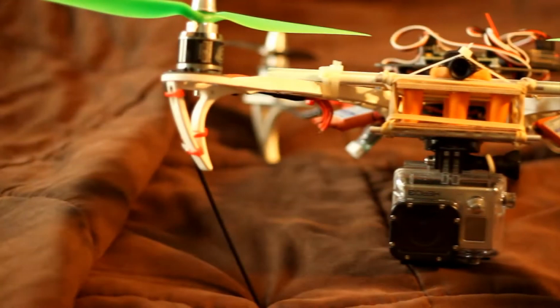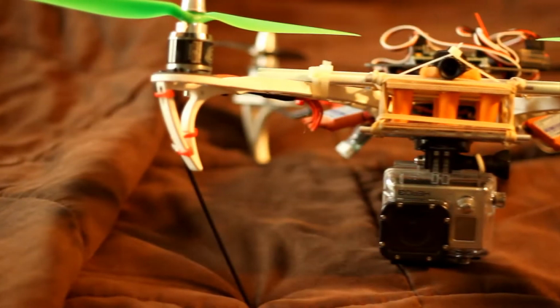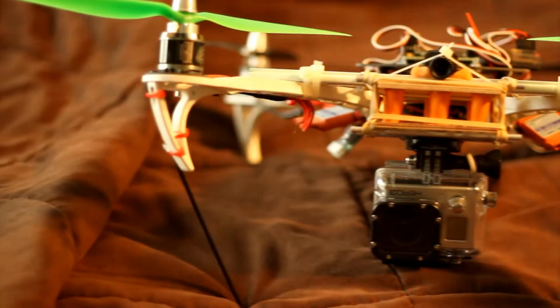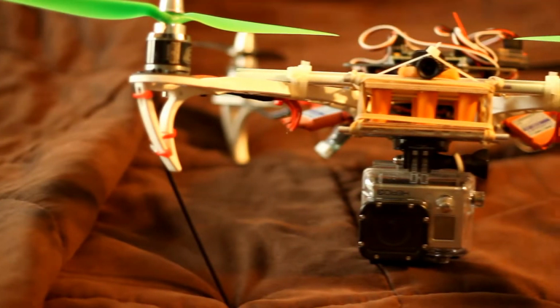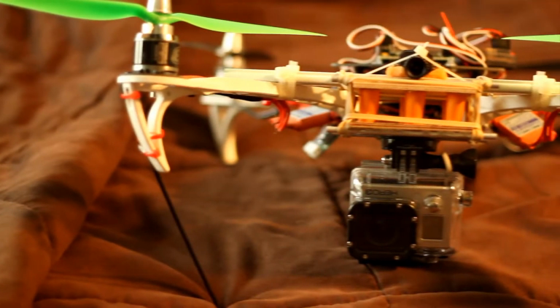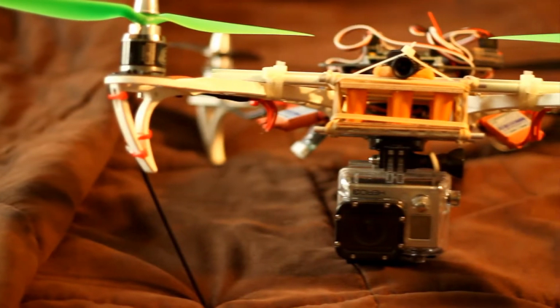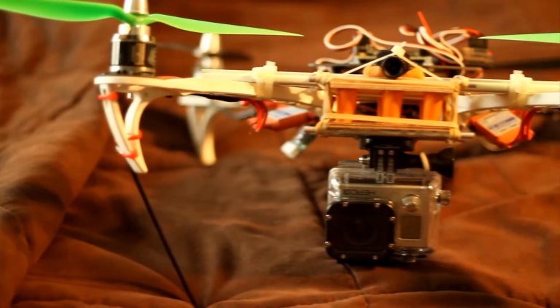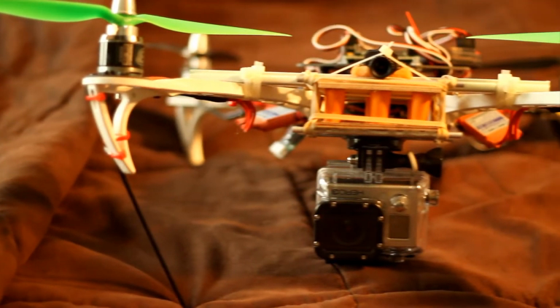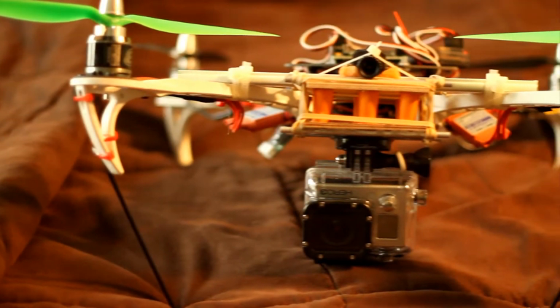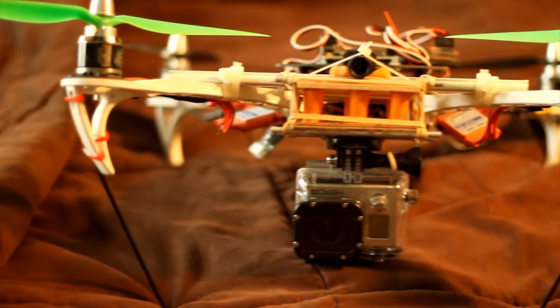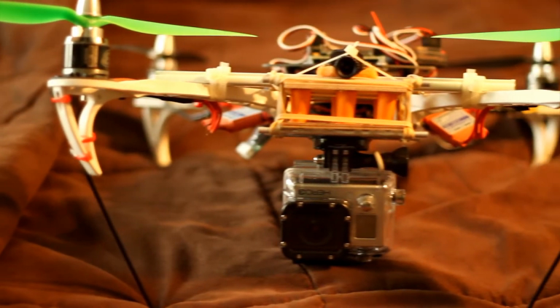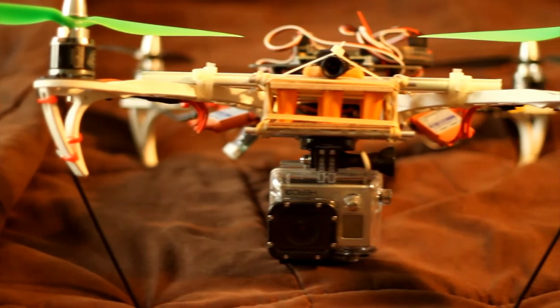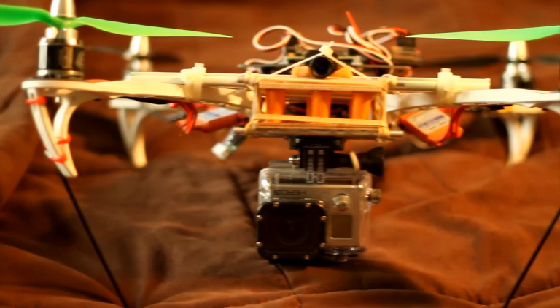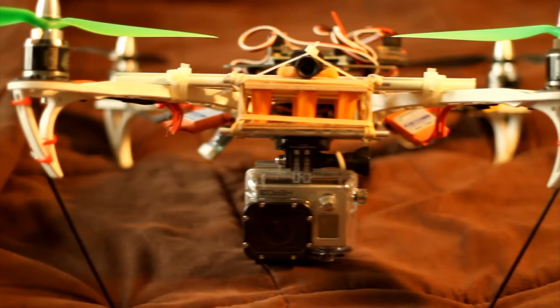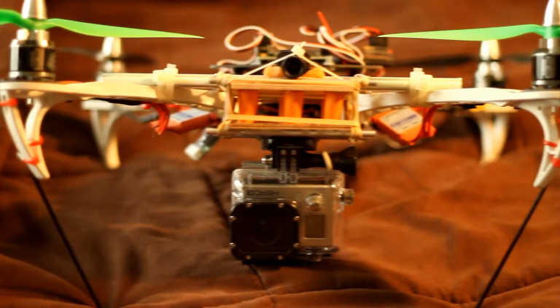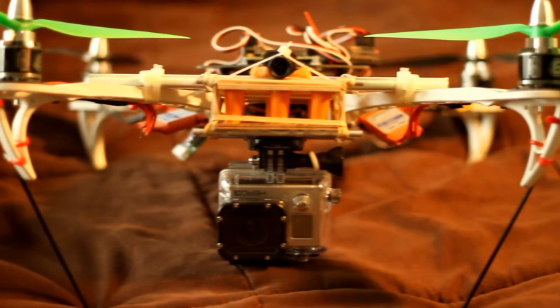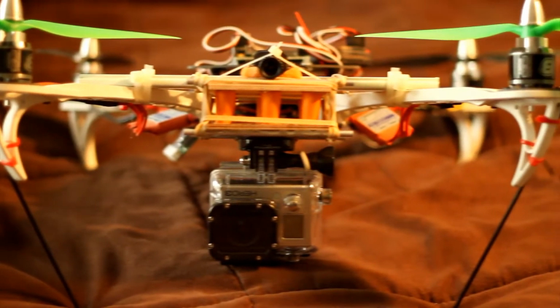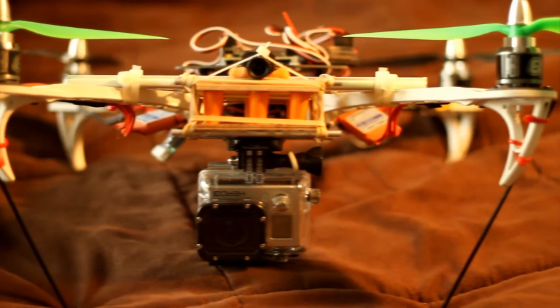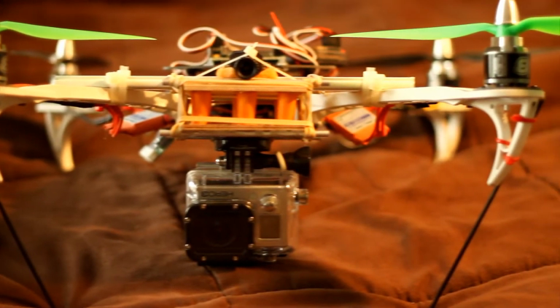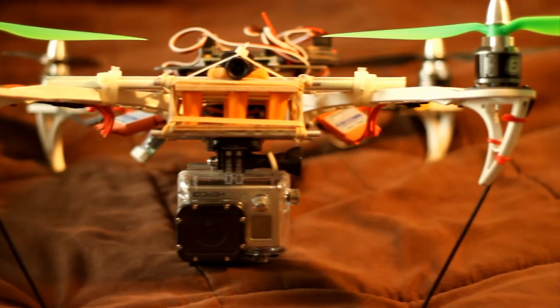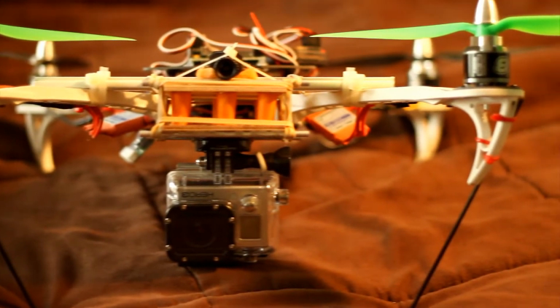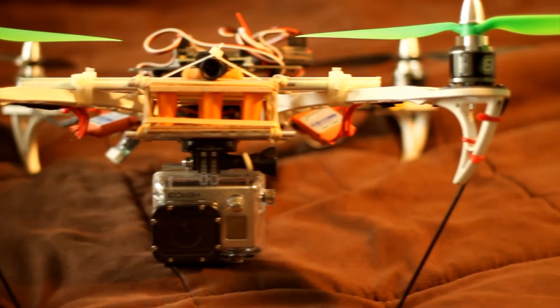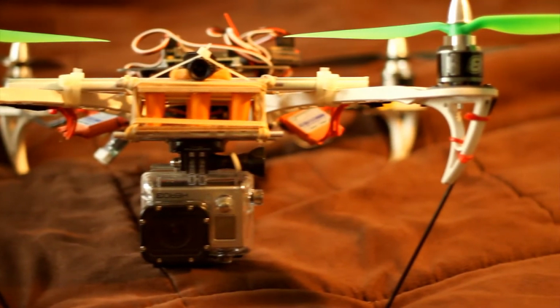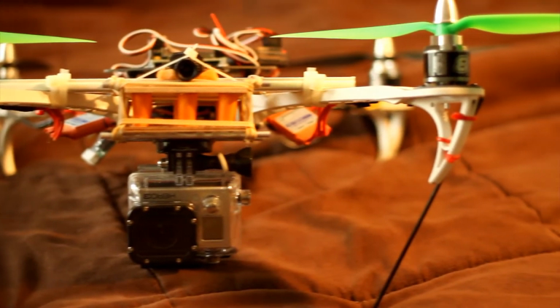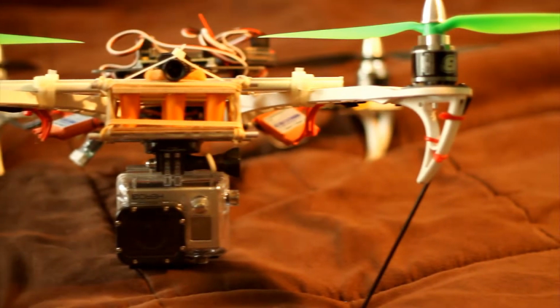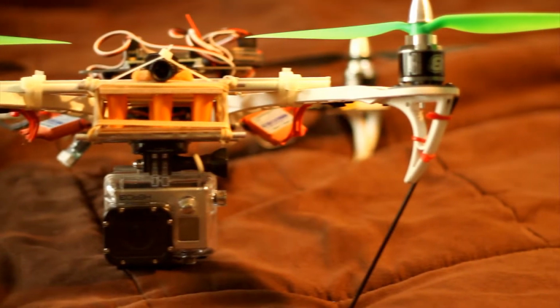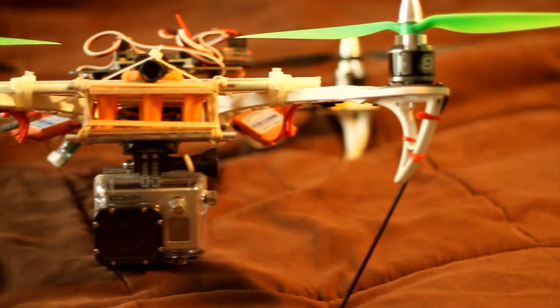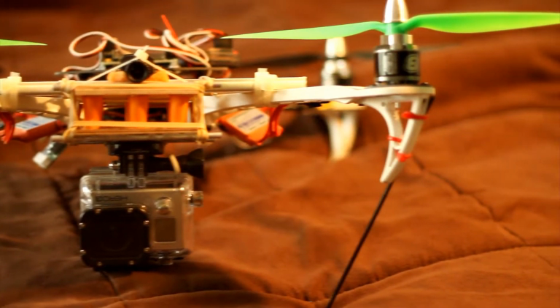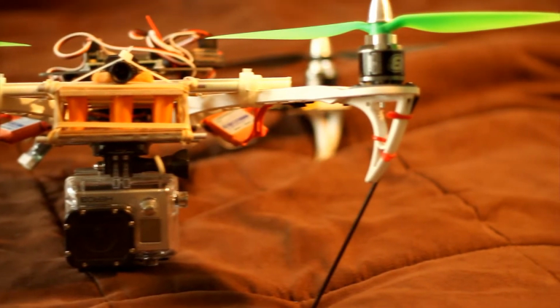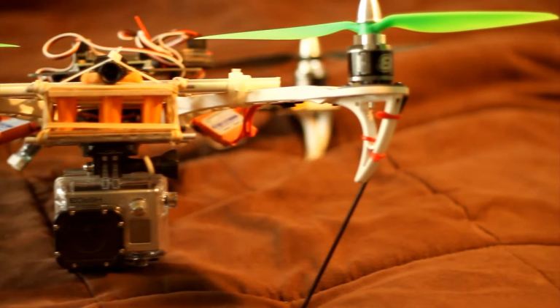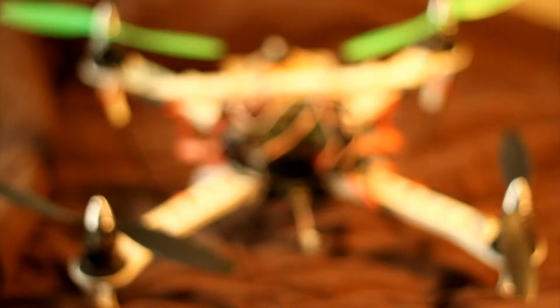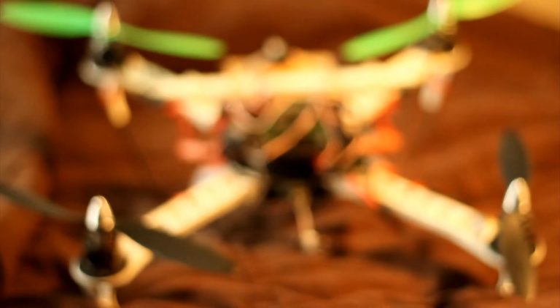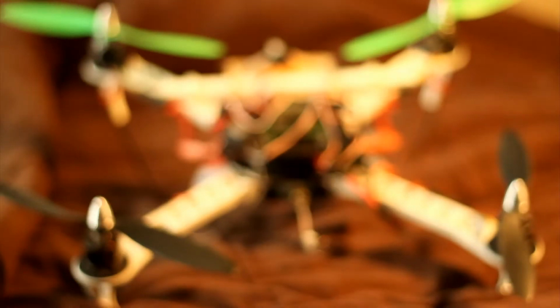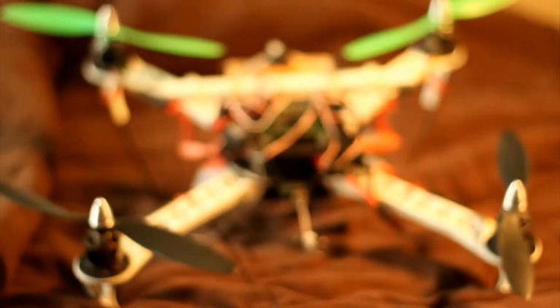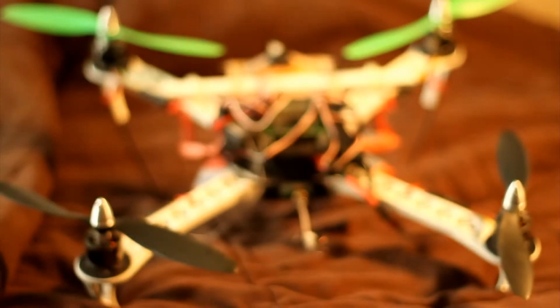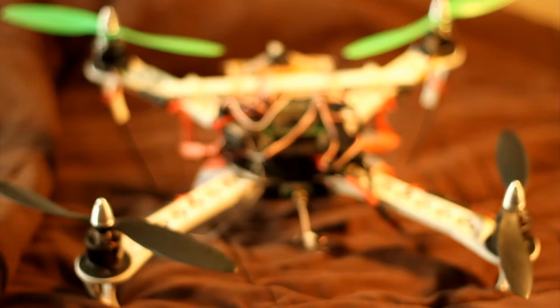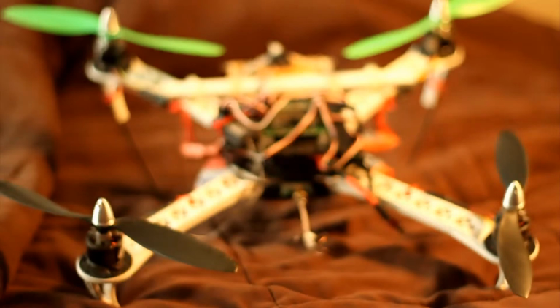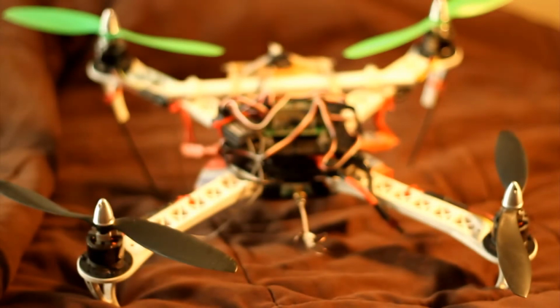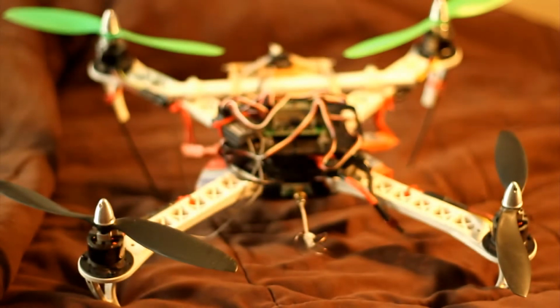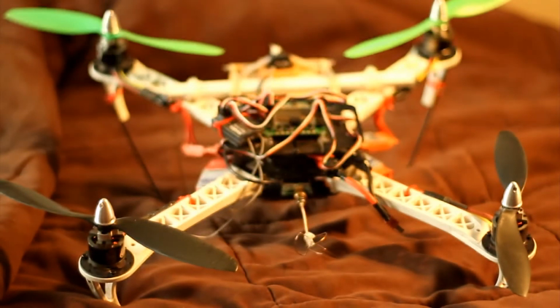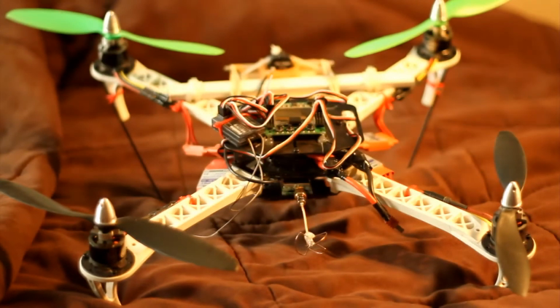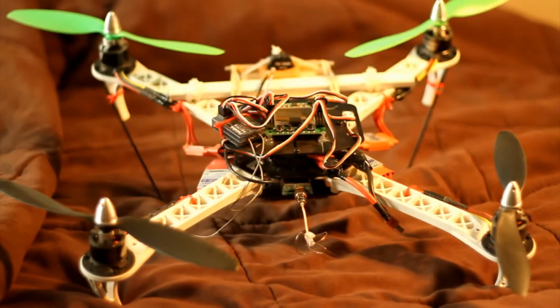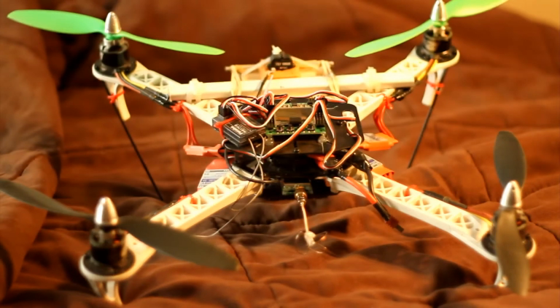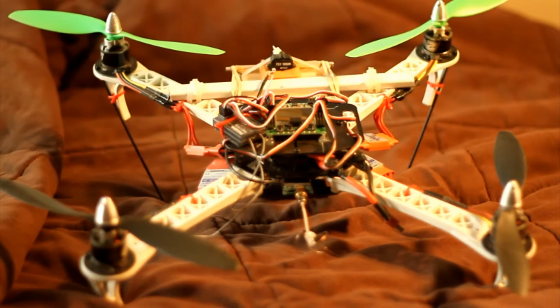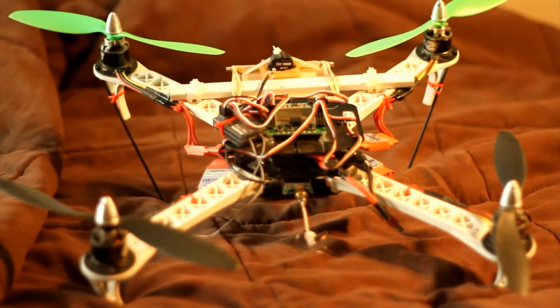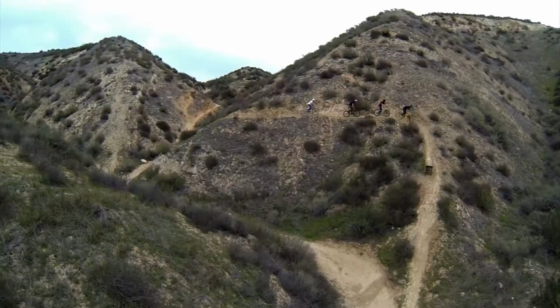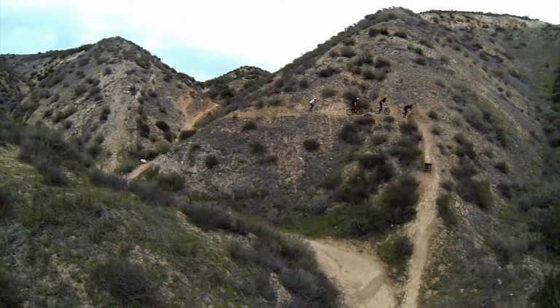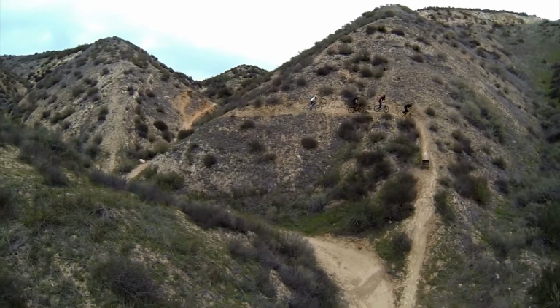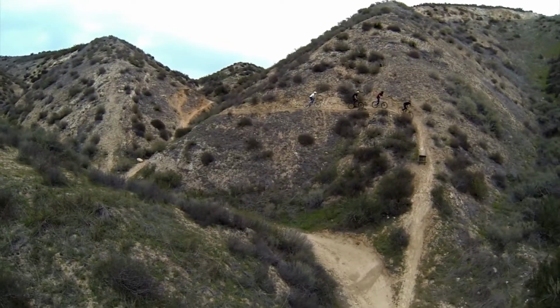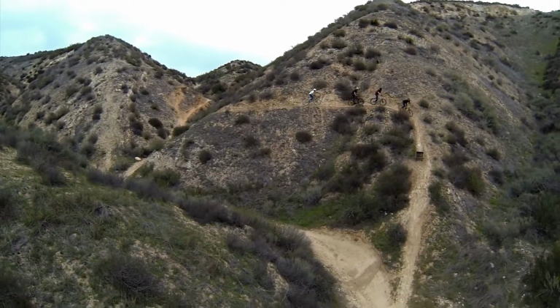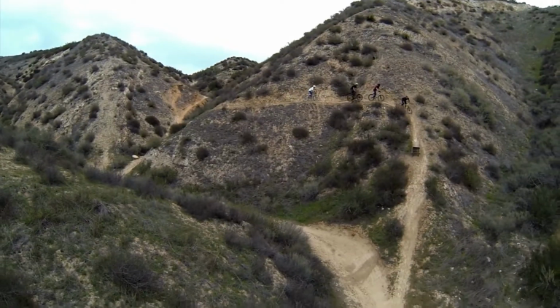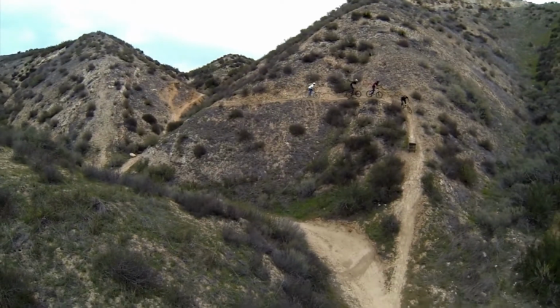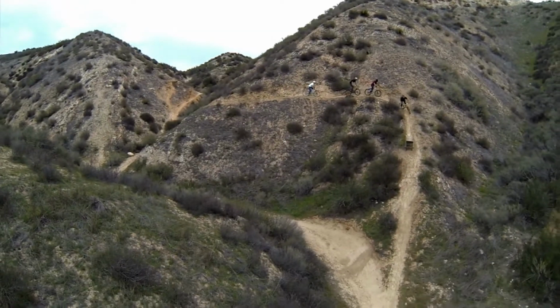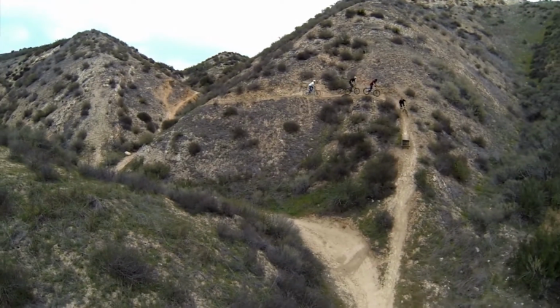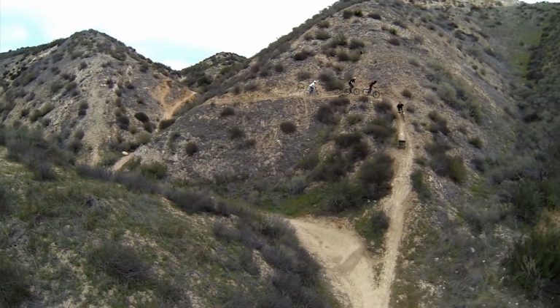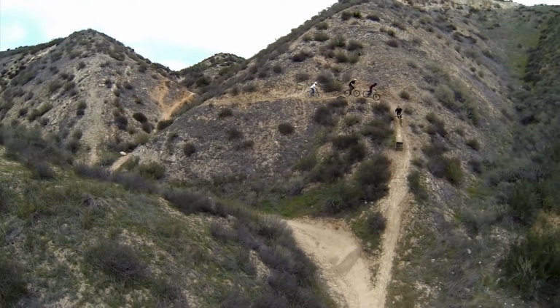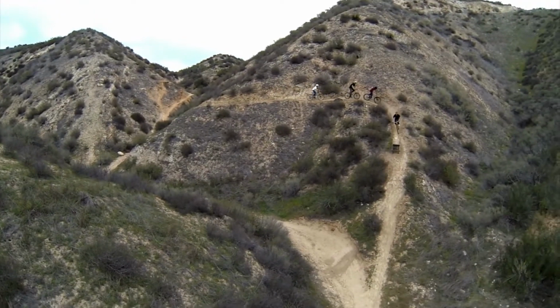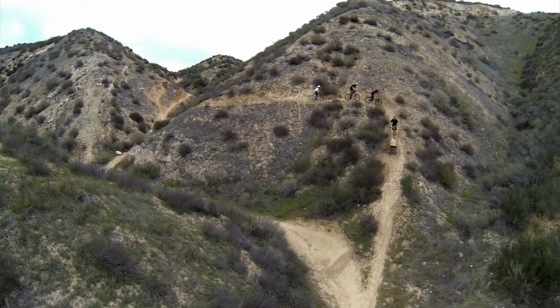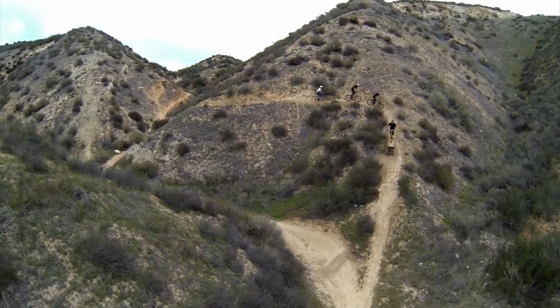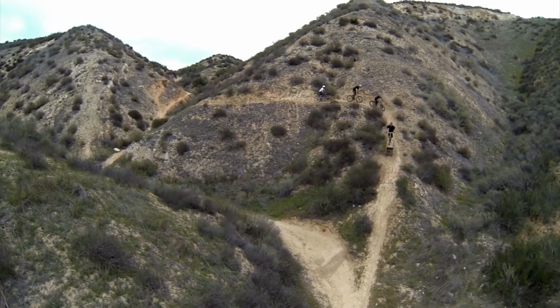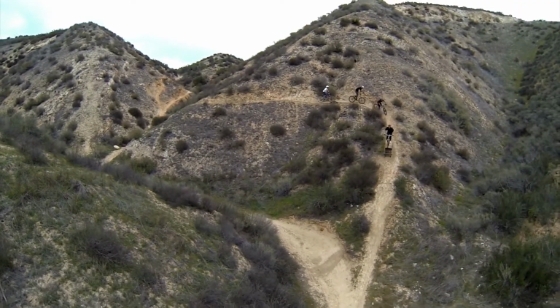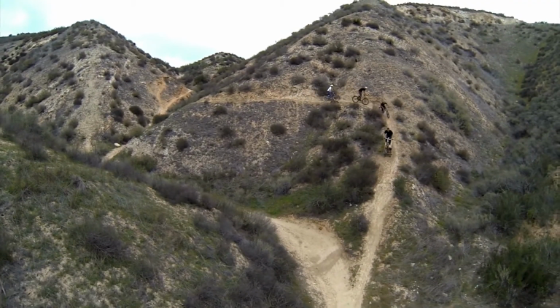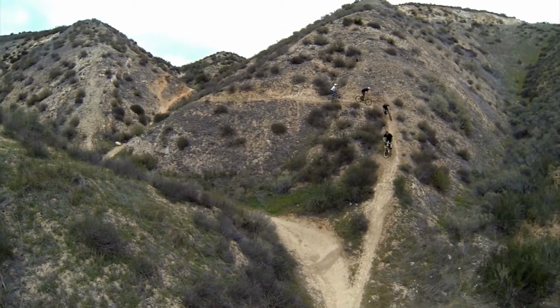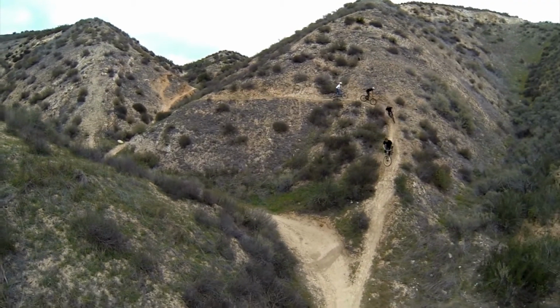Hey guys, it's Dom and this is my quadcopter. It's ugly as hell, but it does do a decent job at filming things.